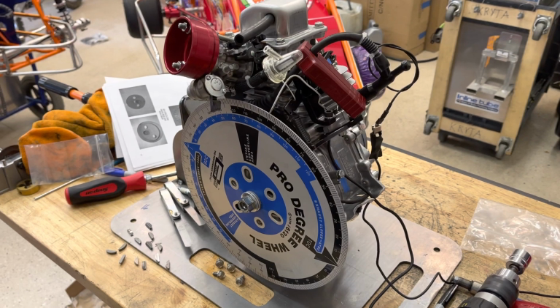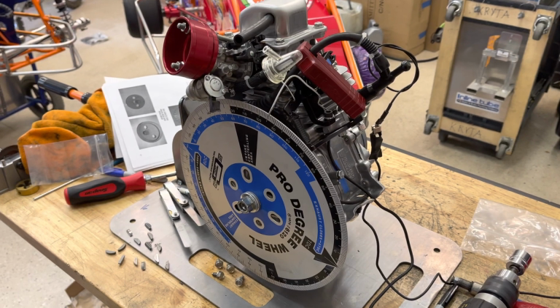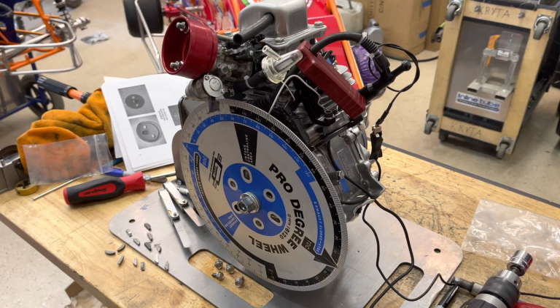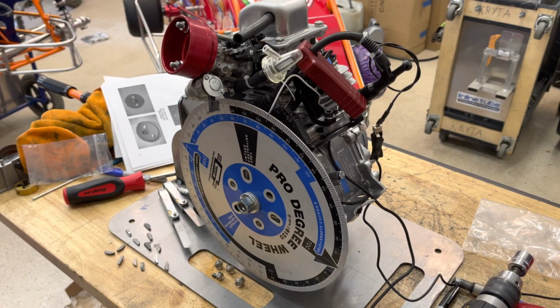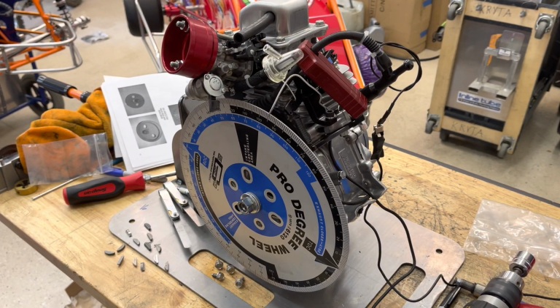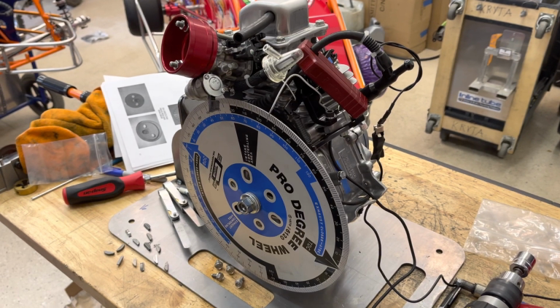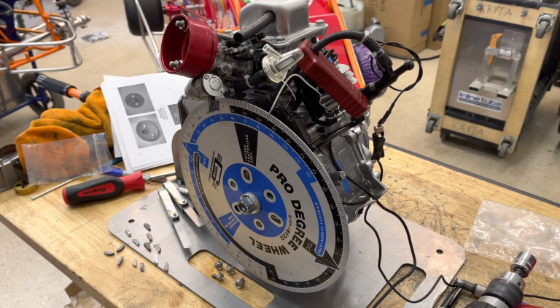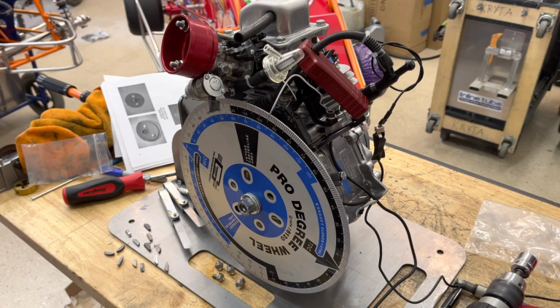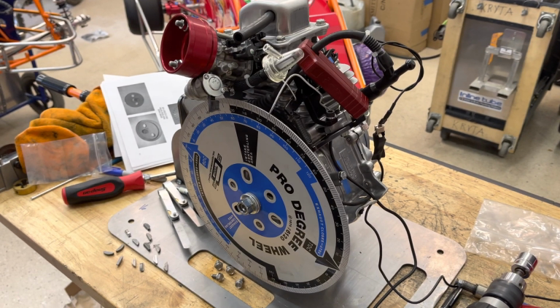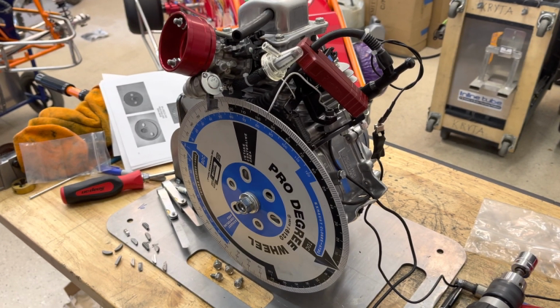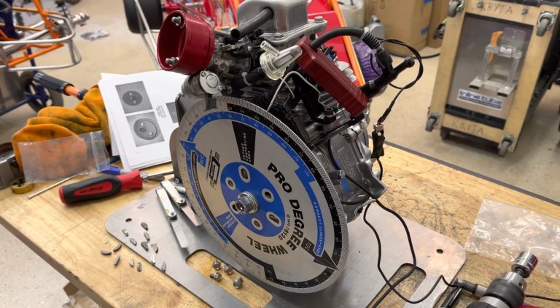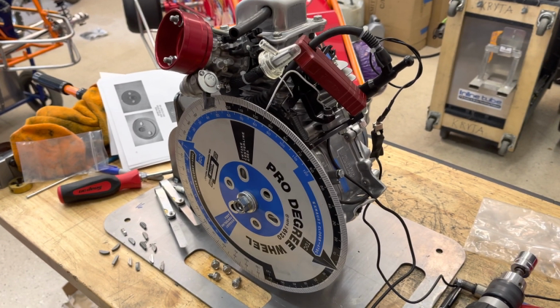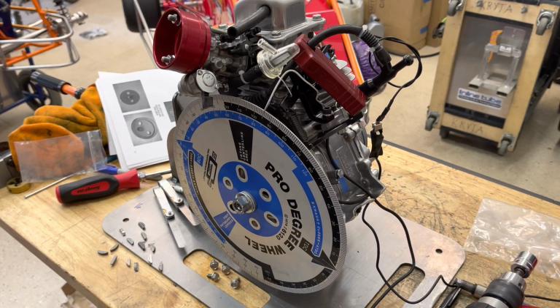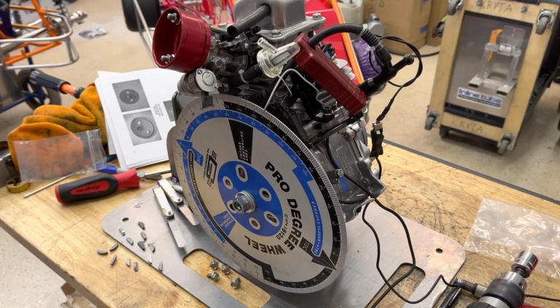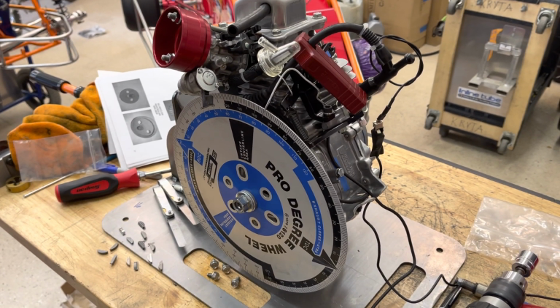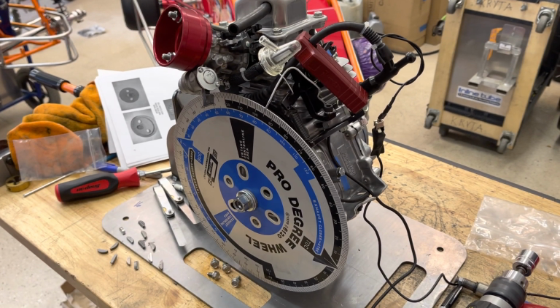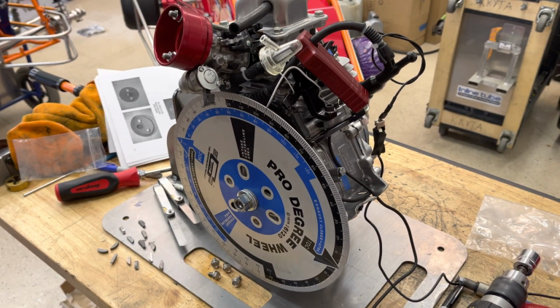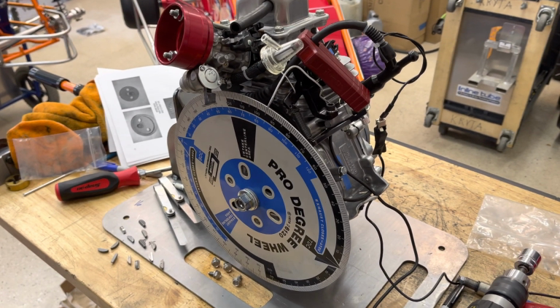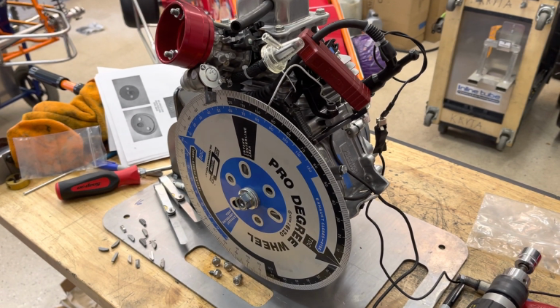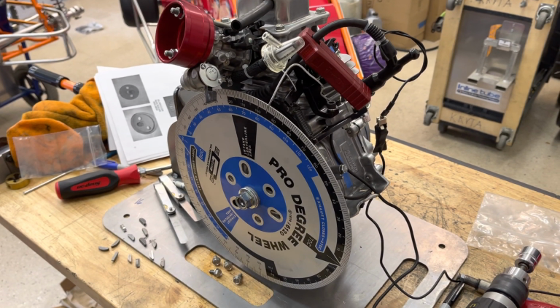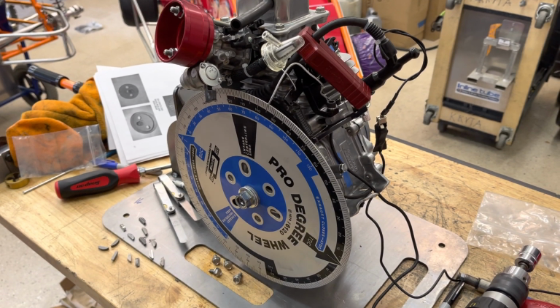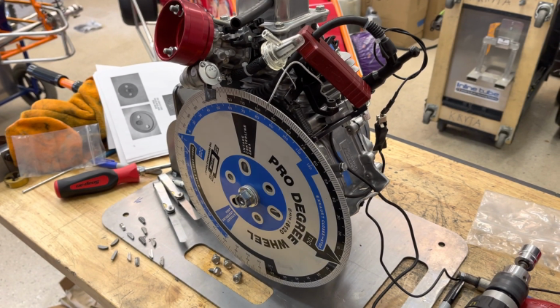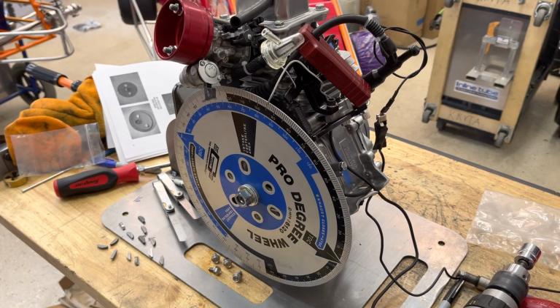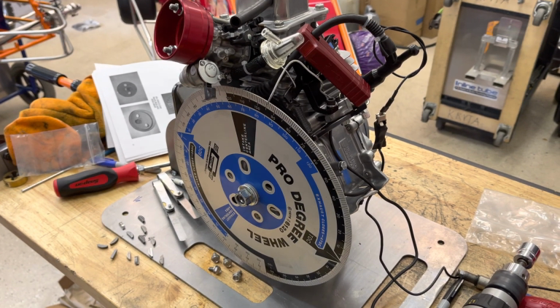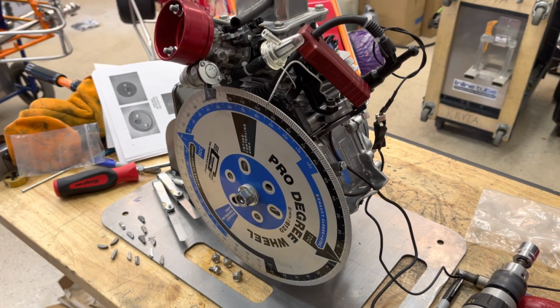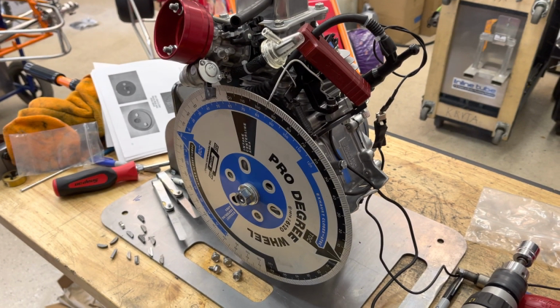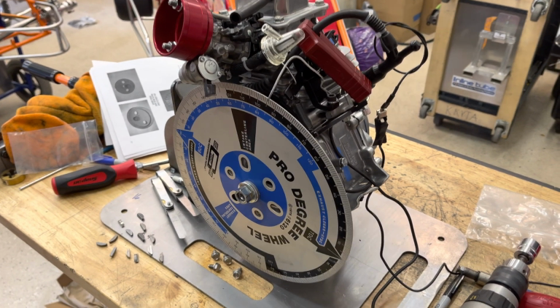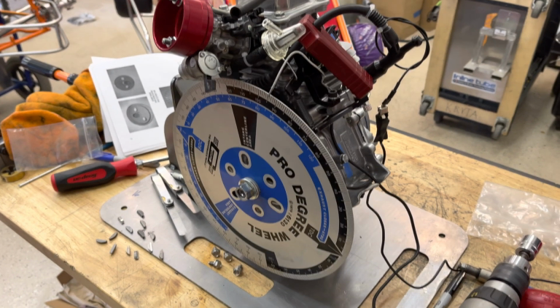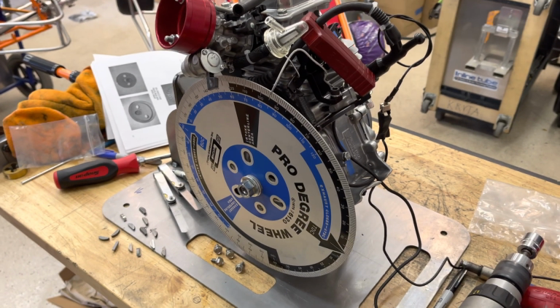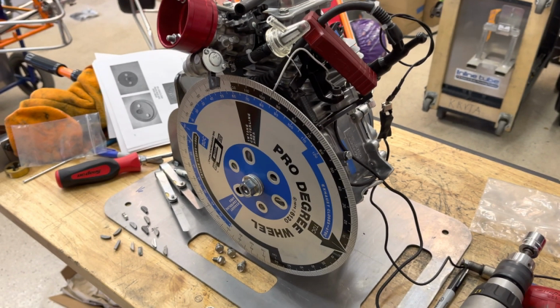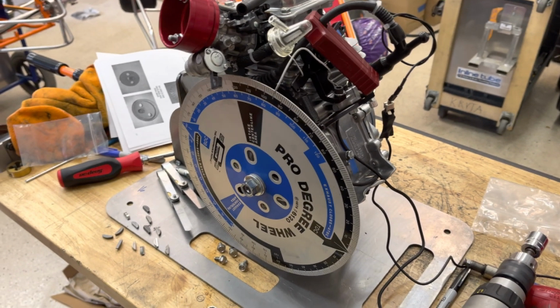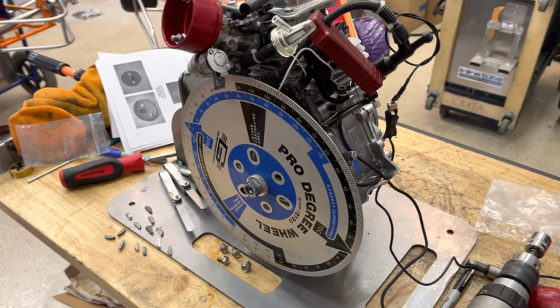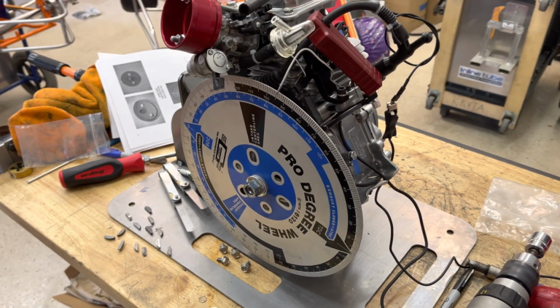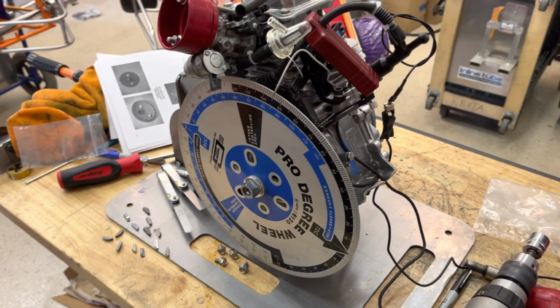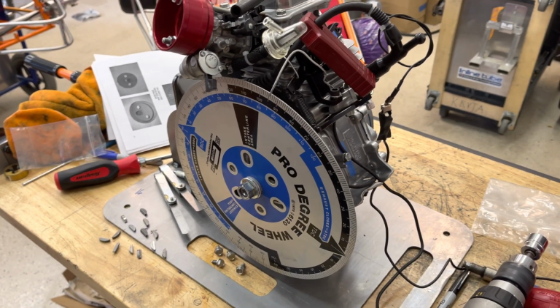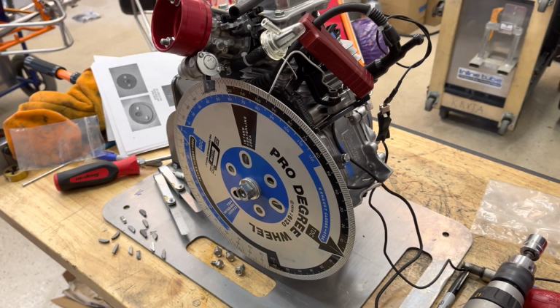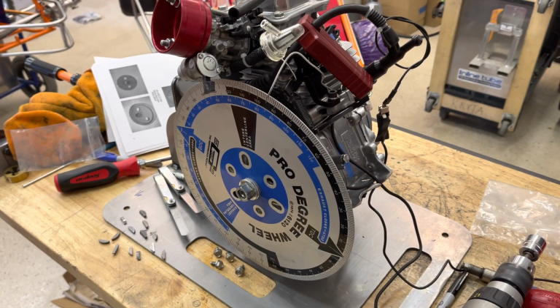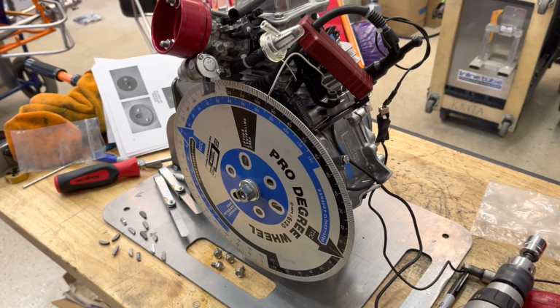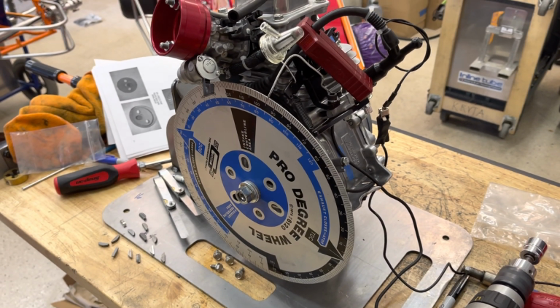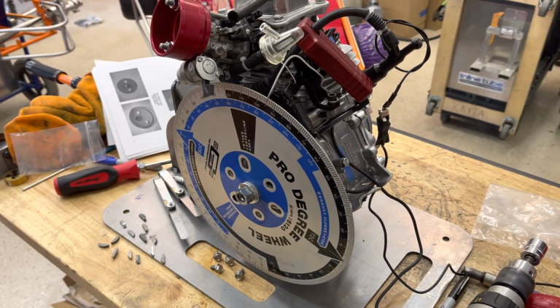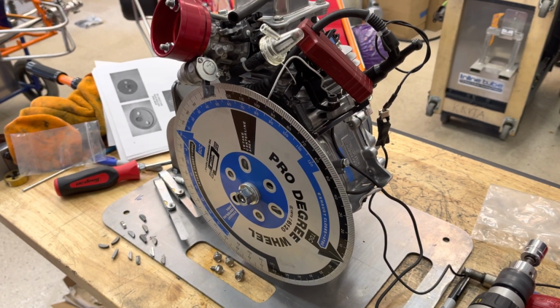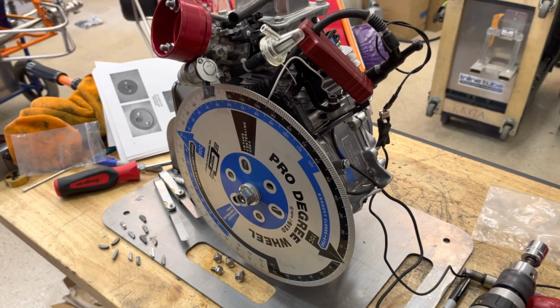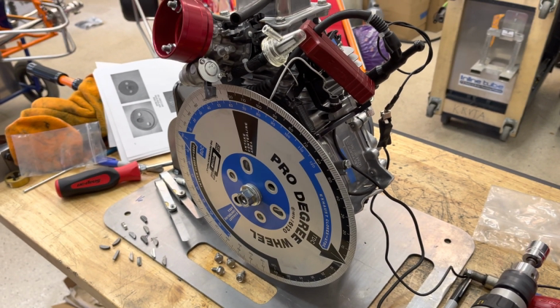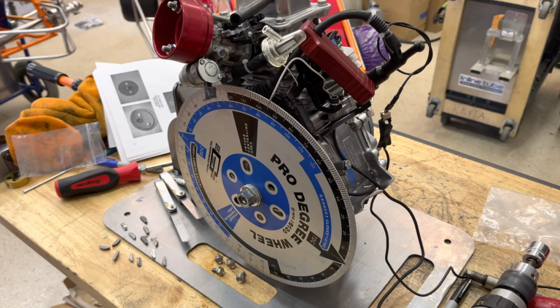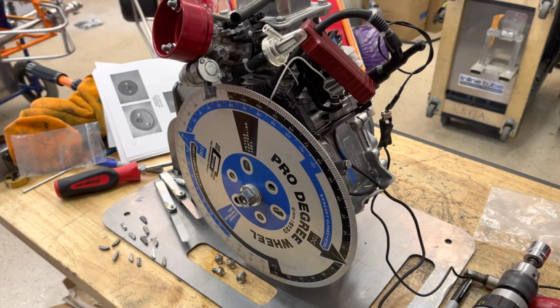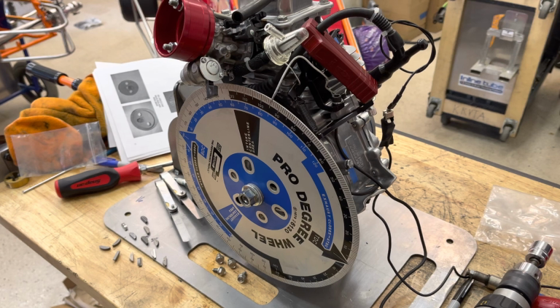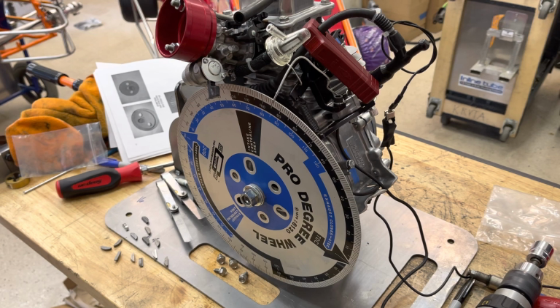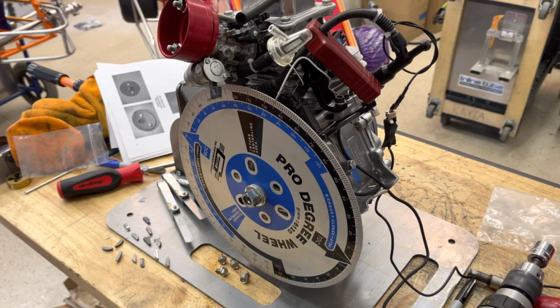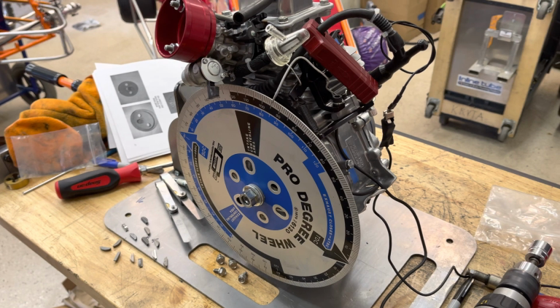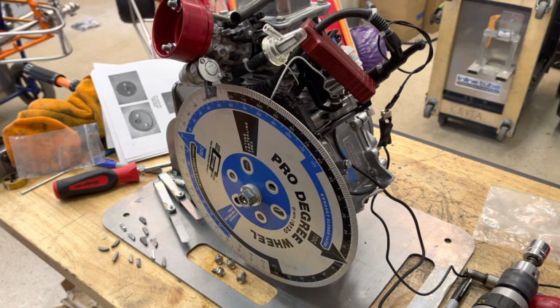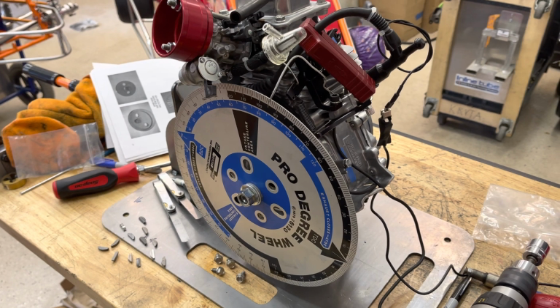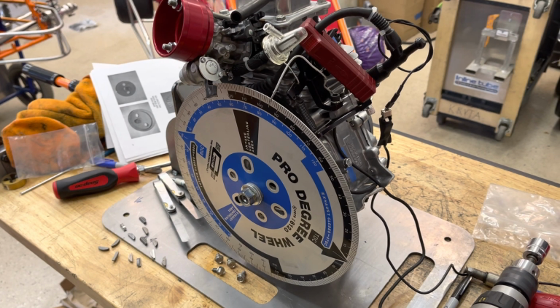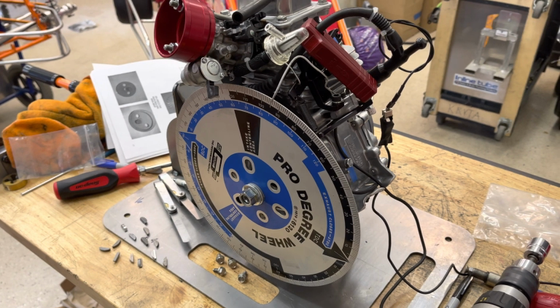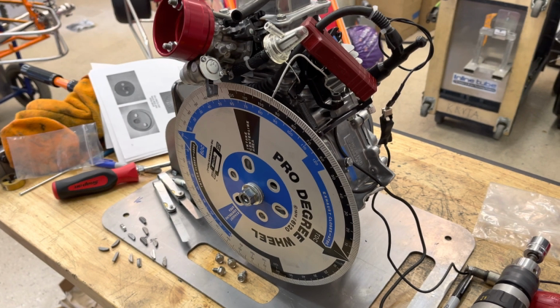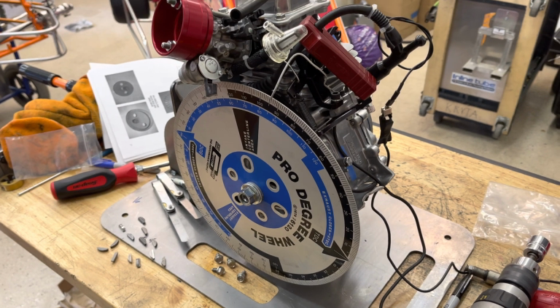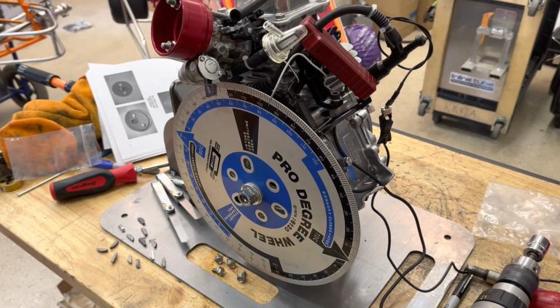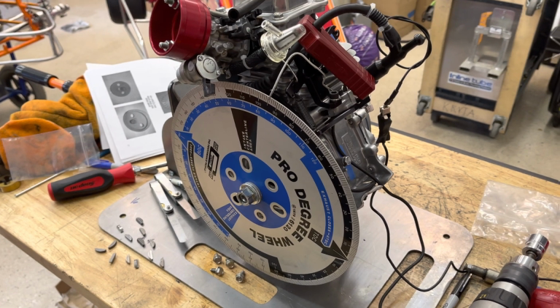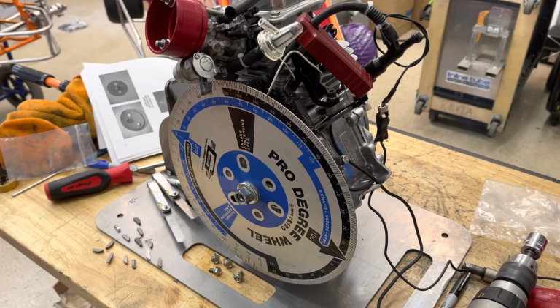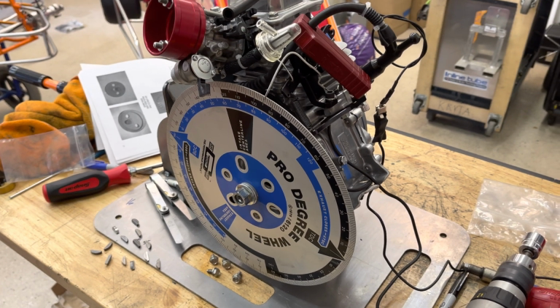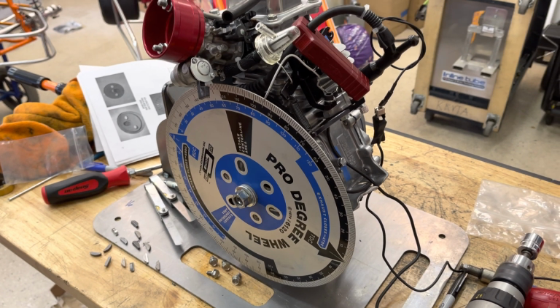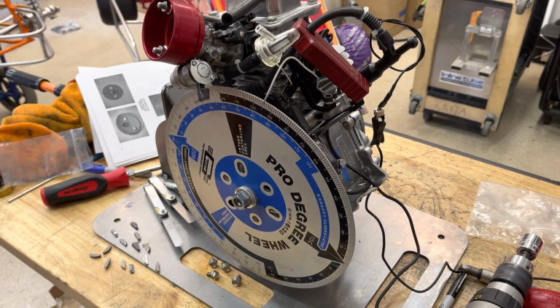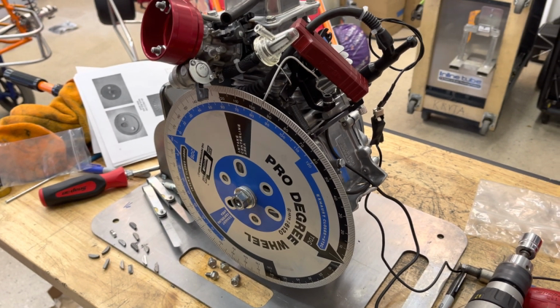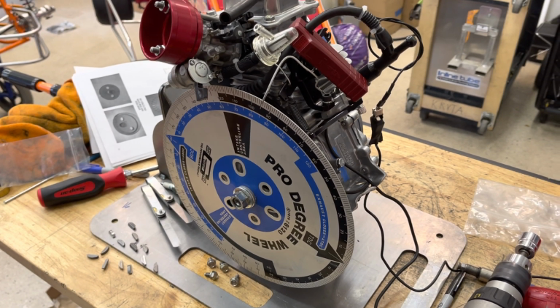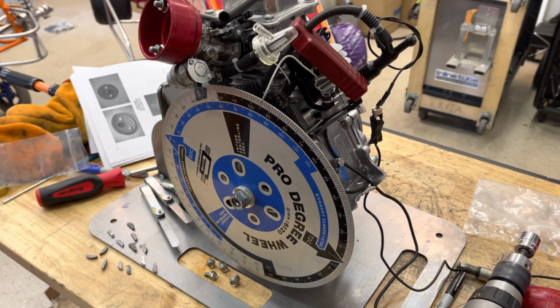Hi everybody. We're at Crybaby Performance again, and this is, I think, Timing Tech 3 video.